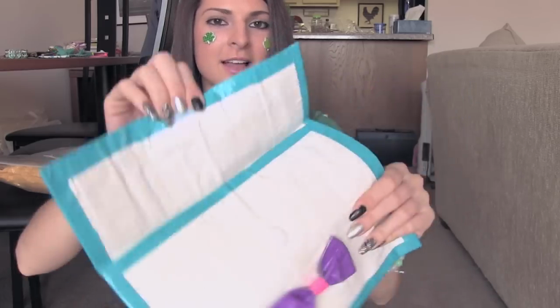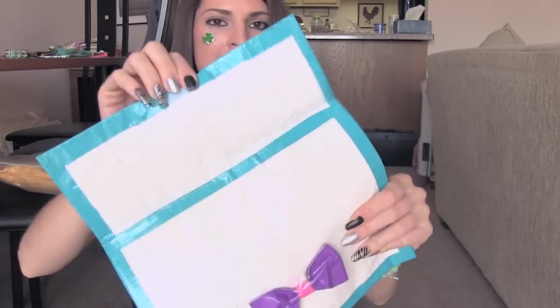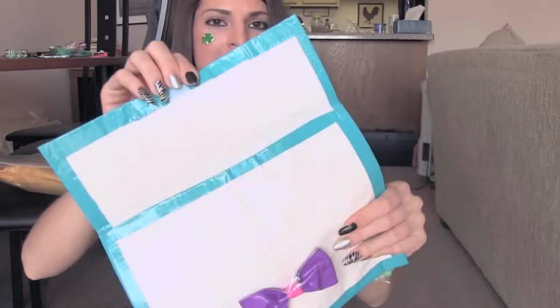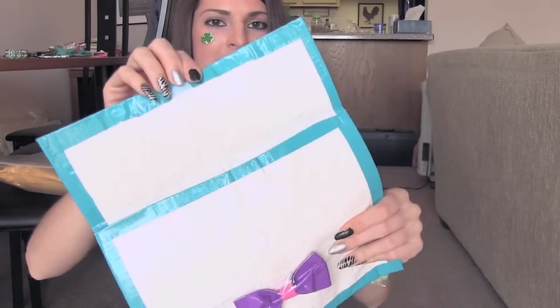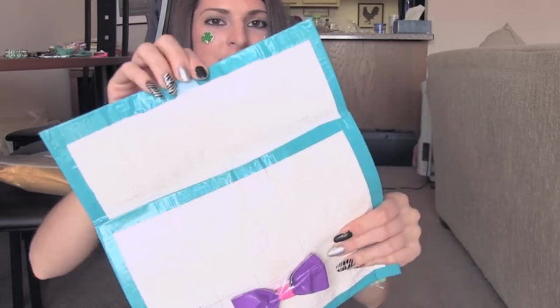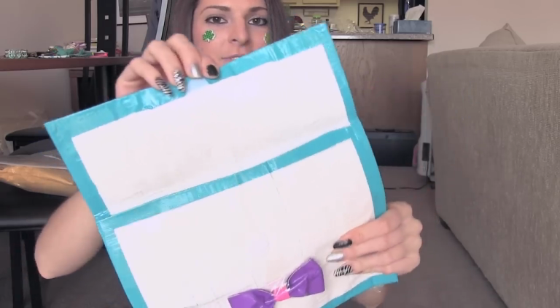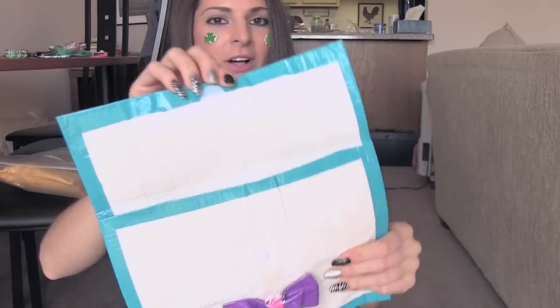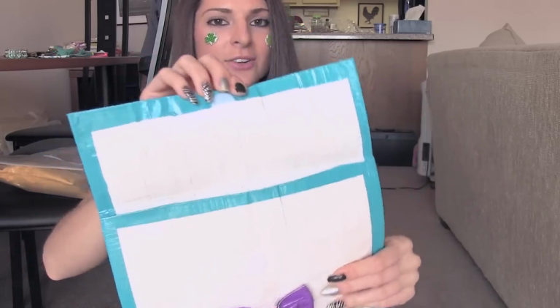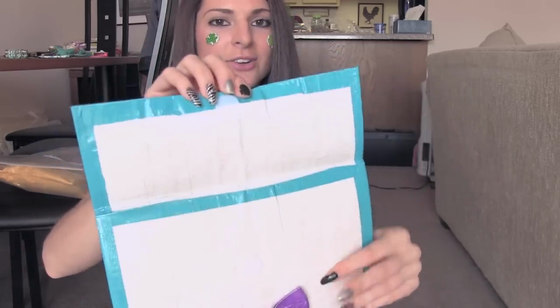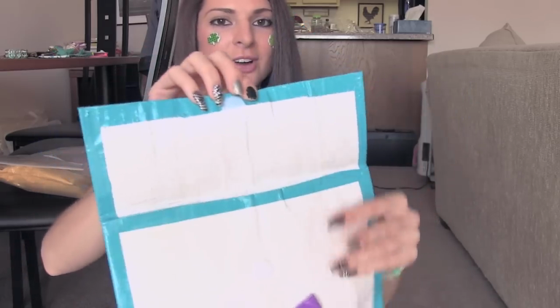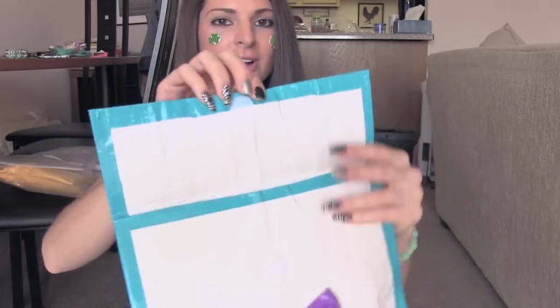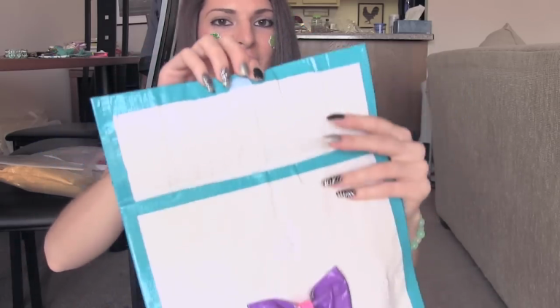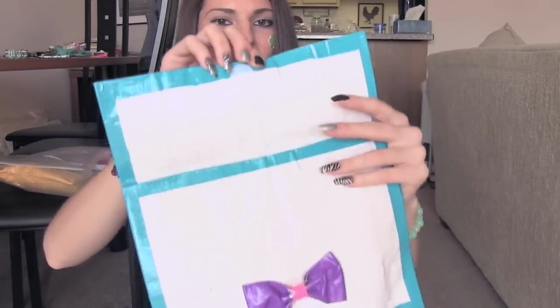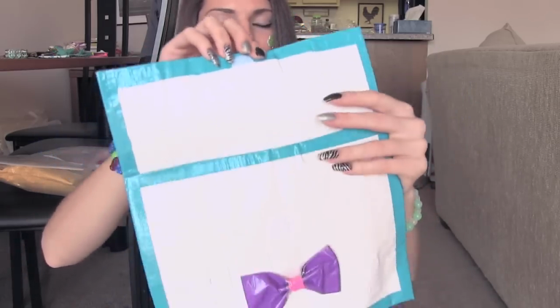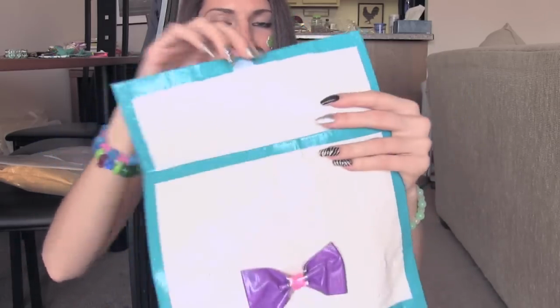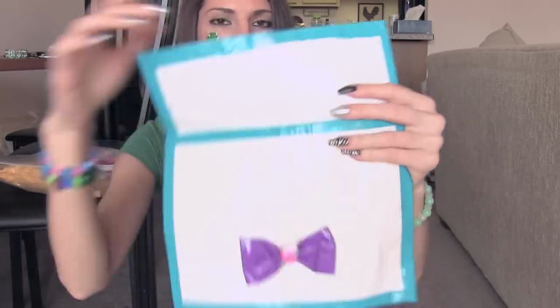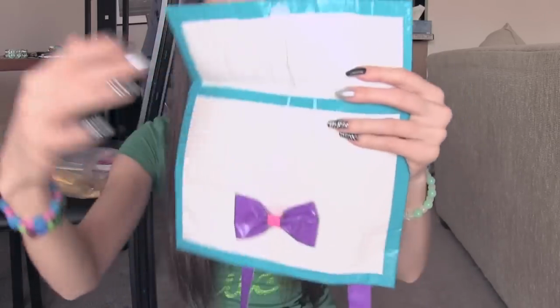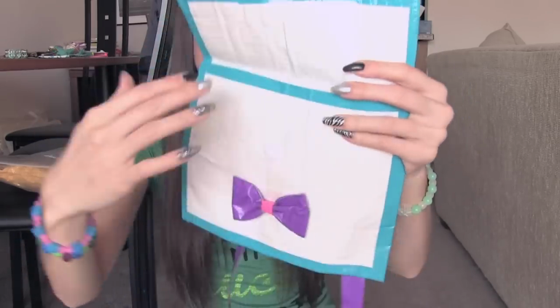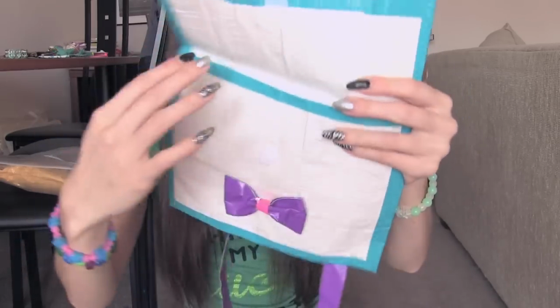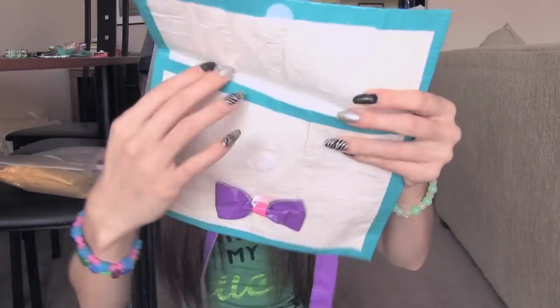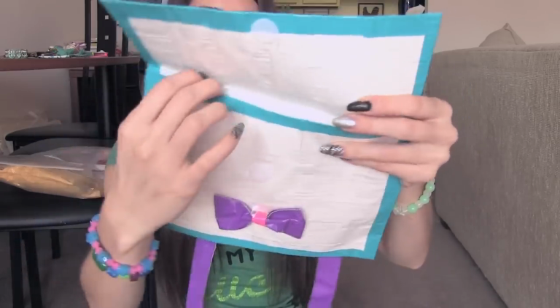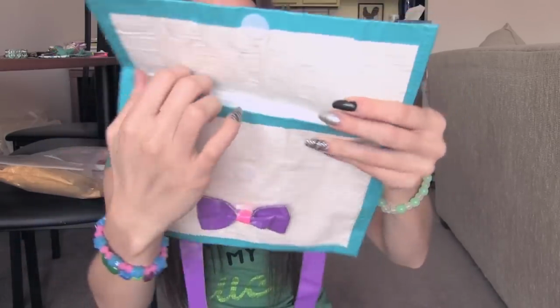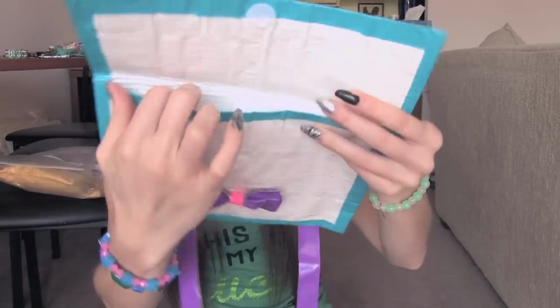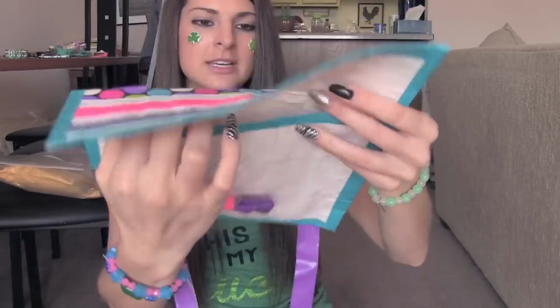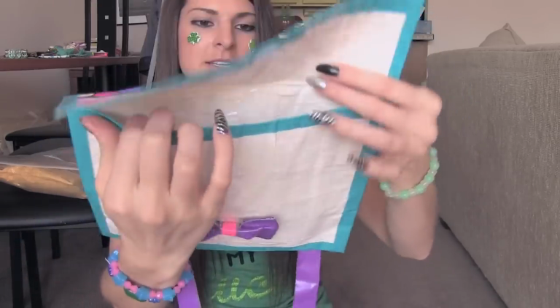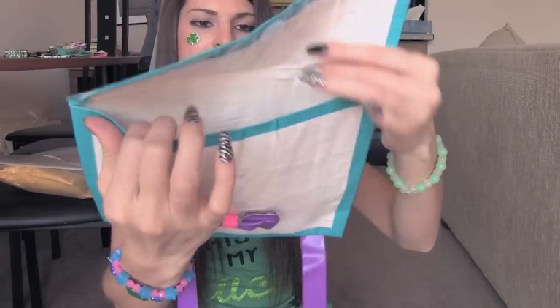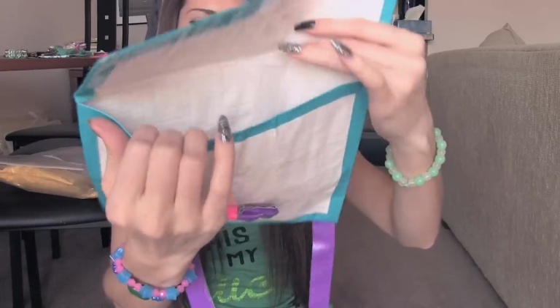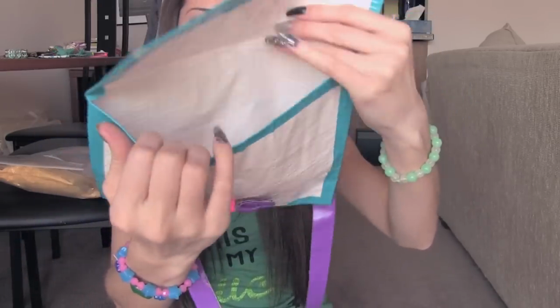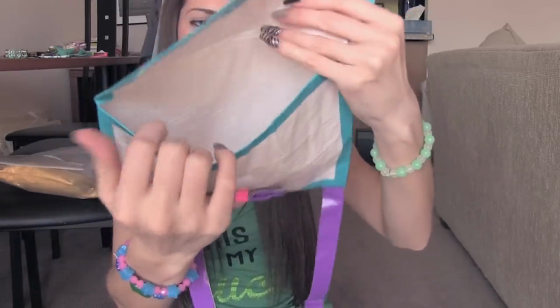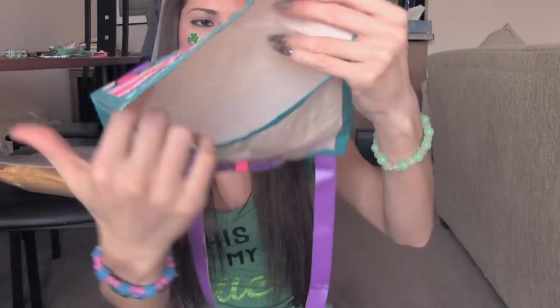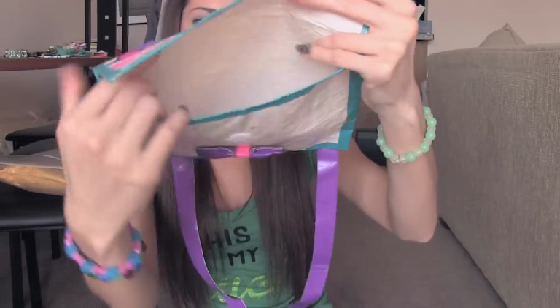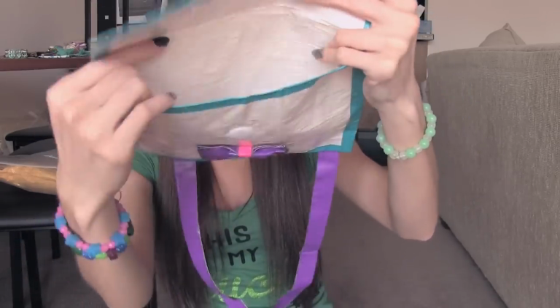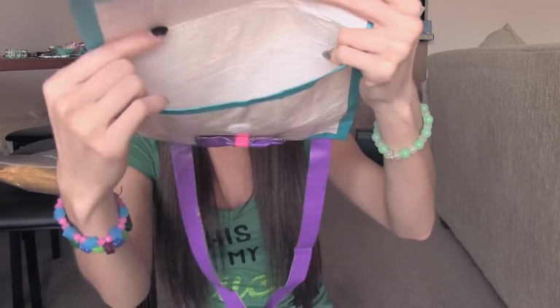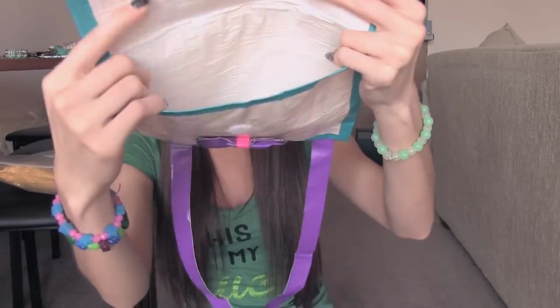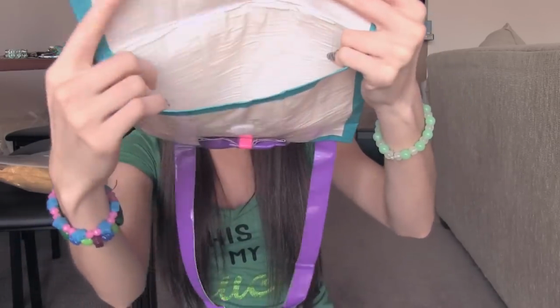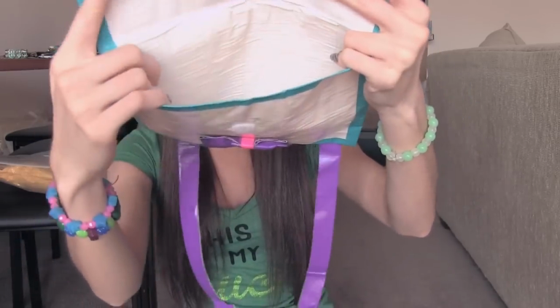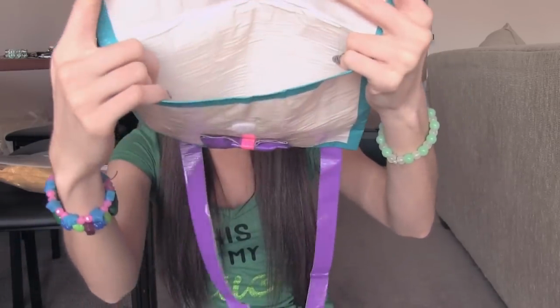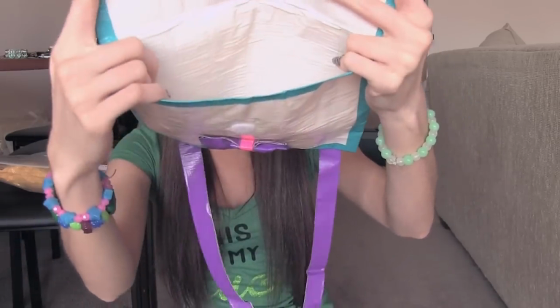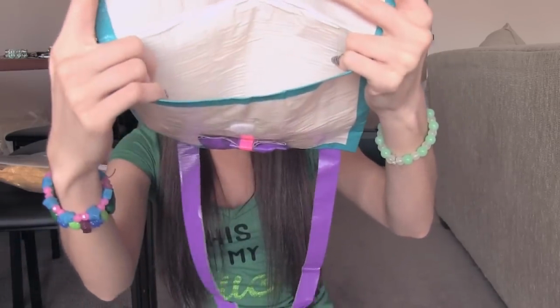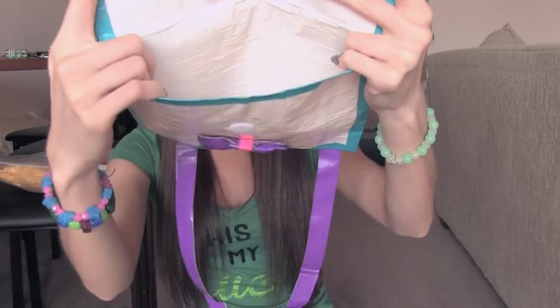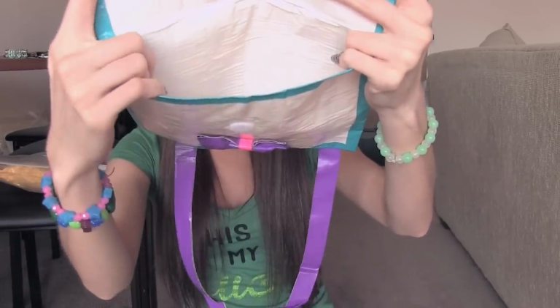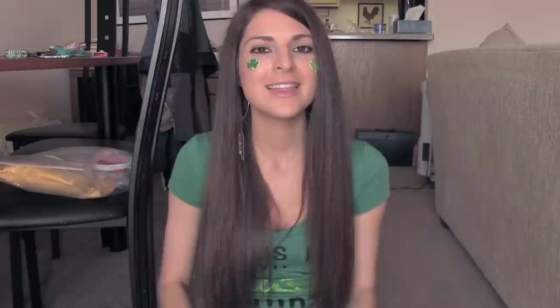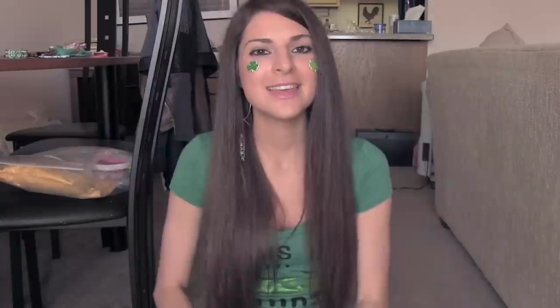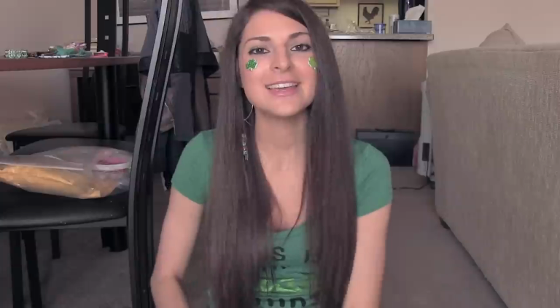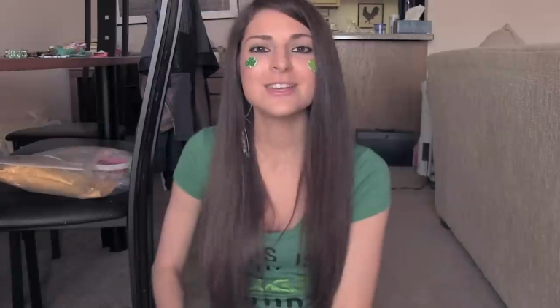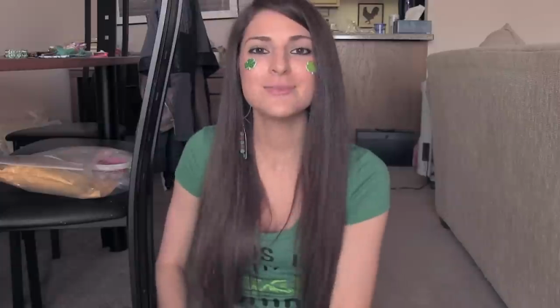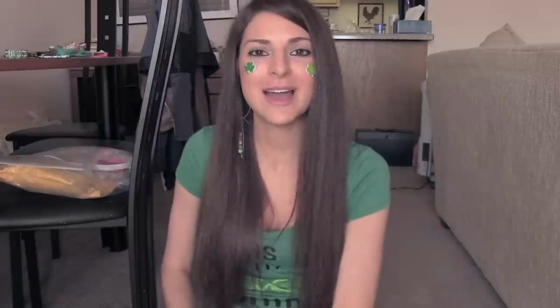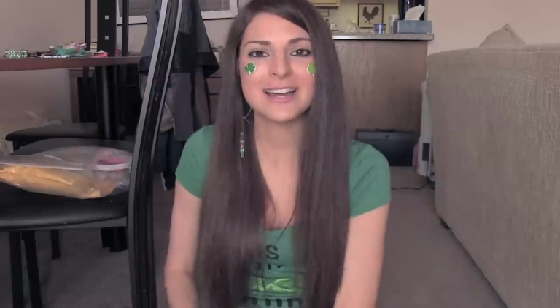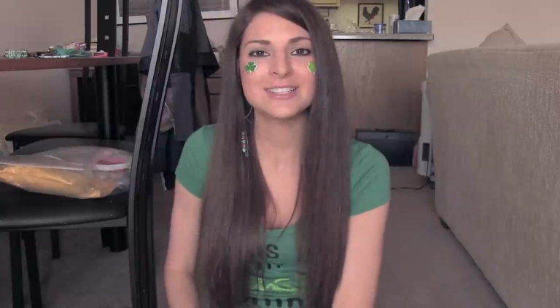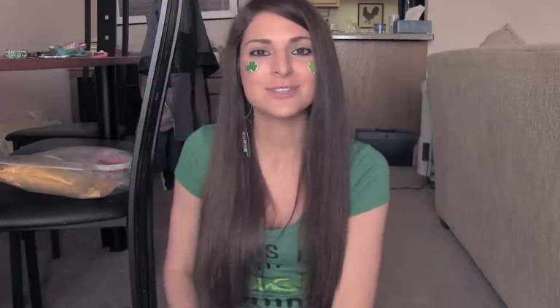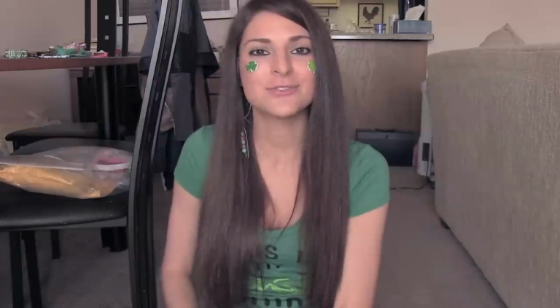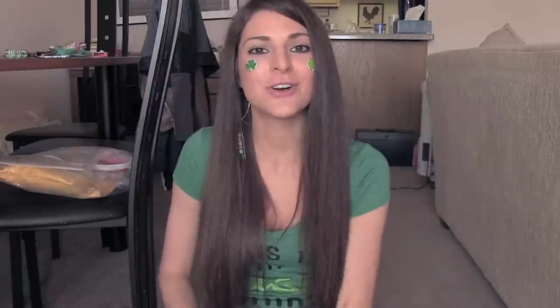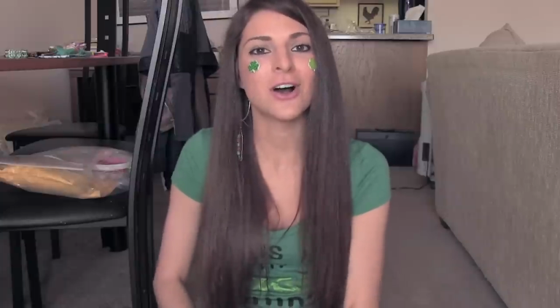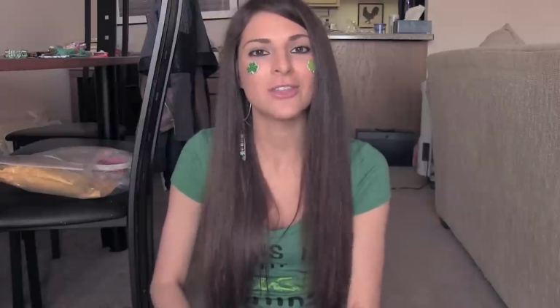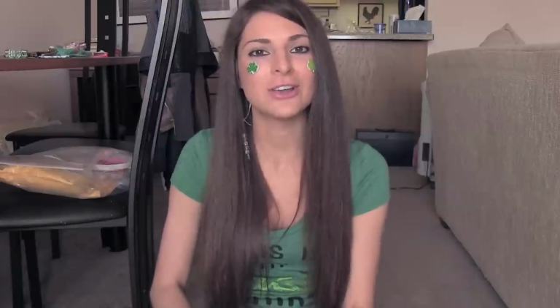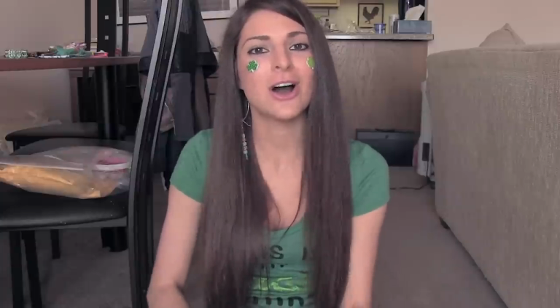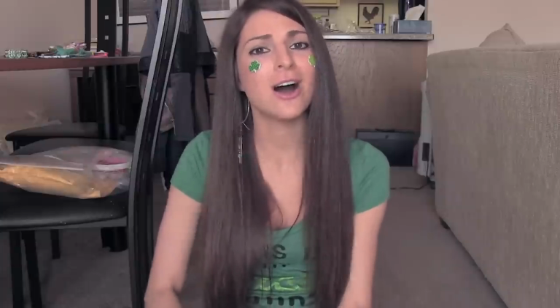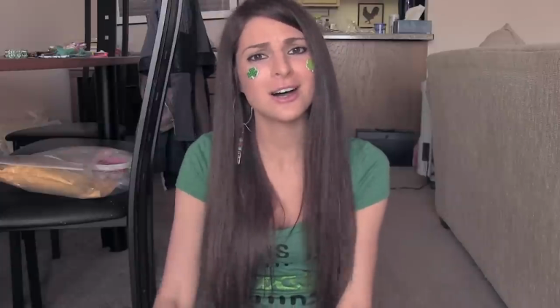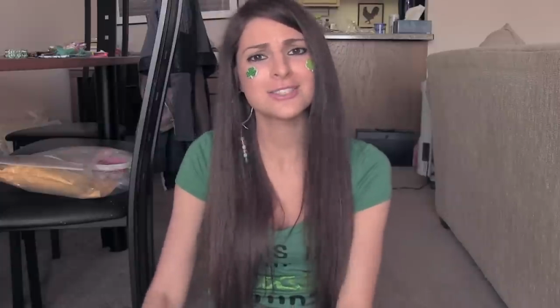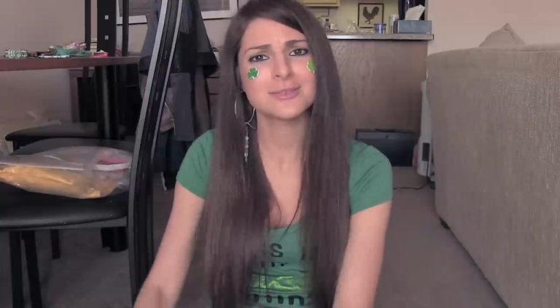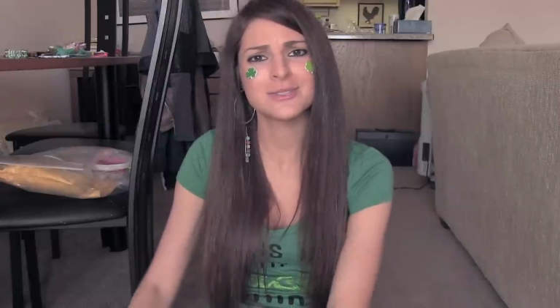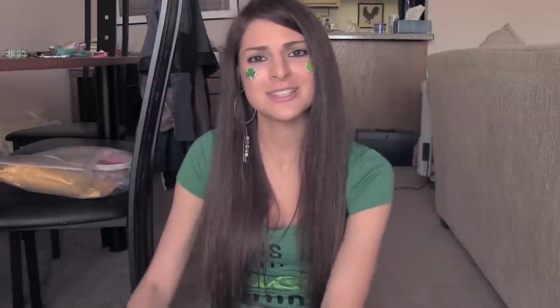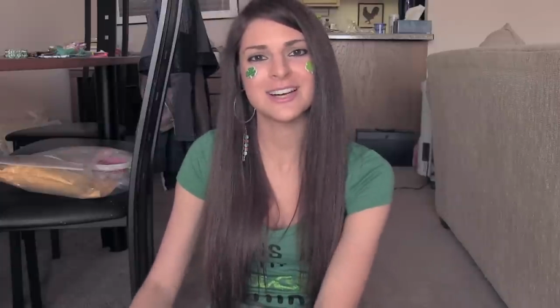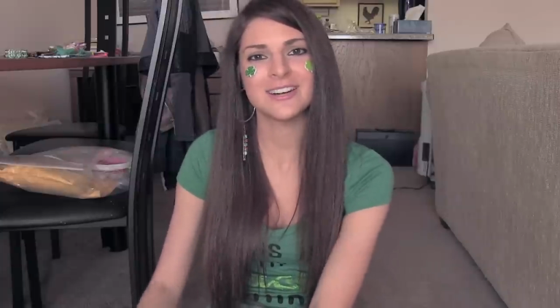It has velcro and then the inside looks like this. Thank you, Madison, for all the awesome stuff.